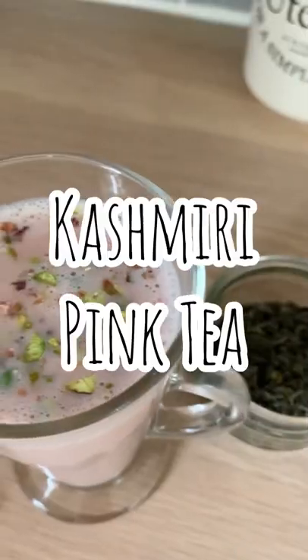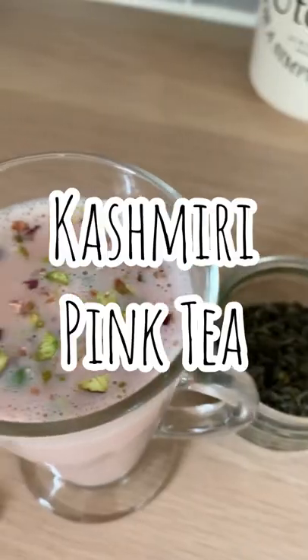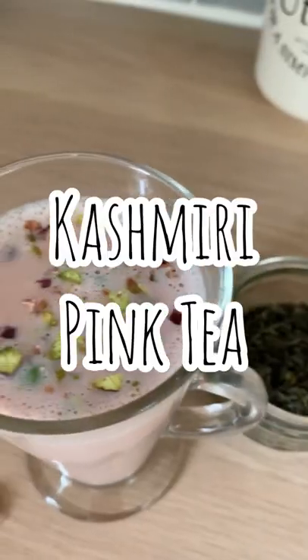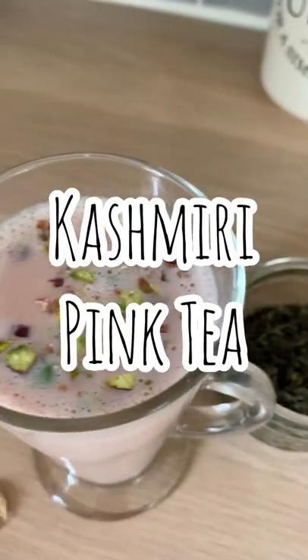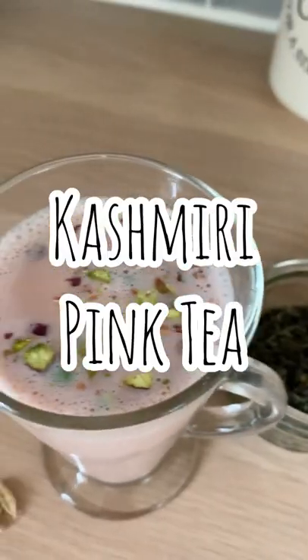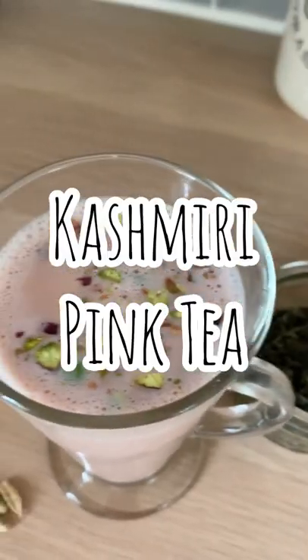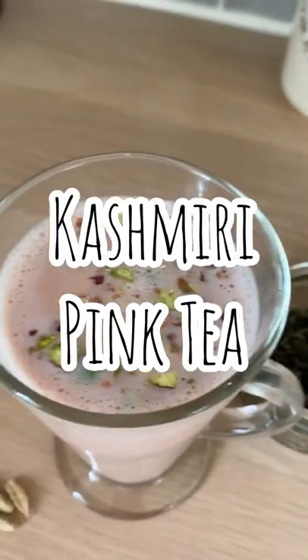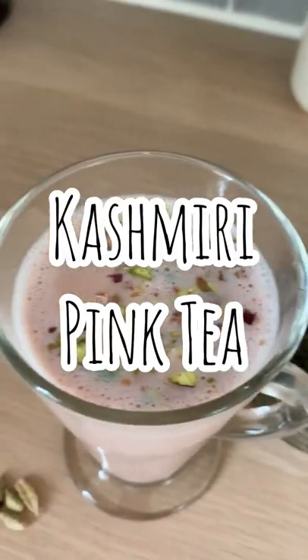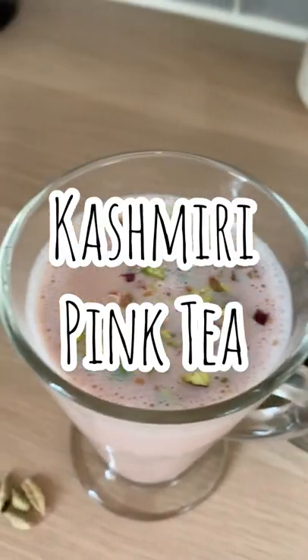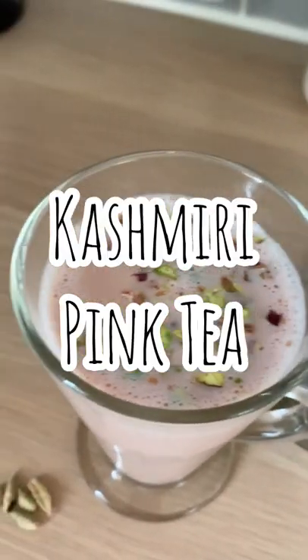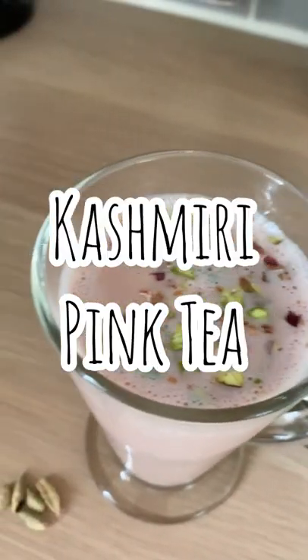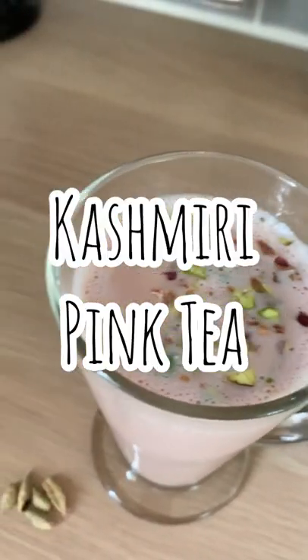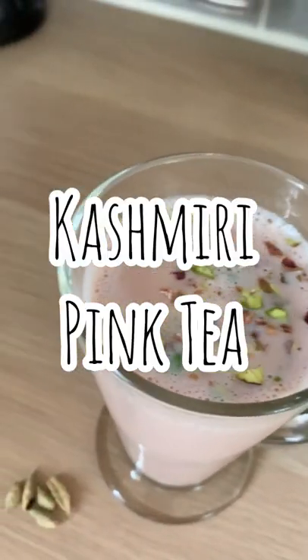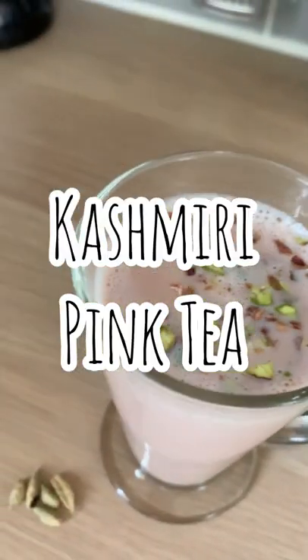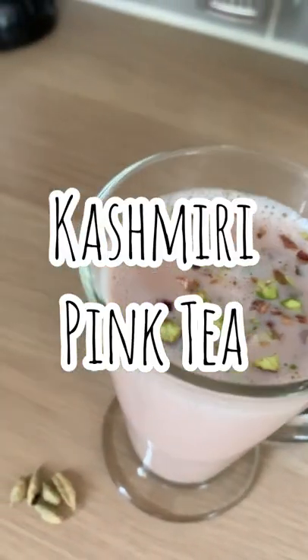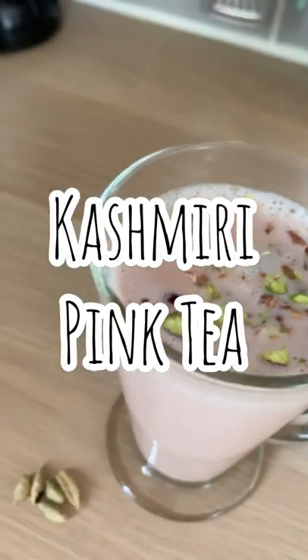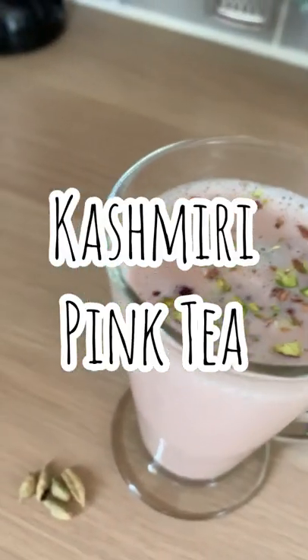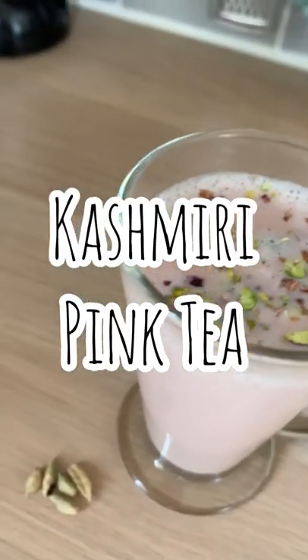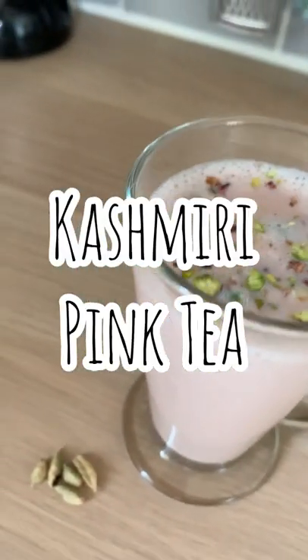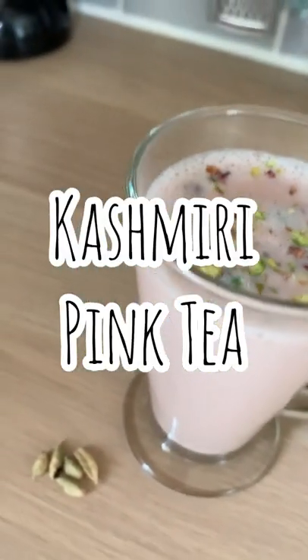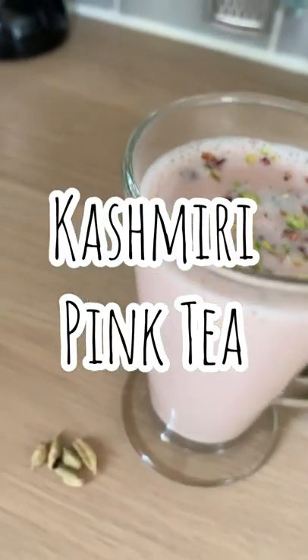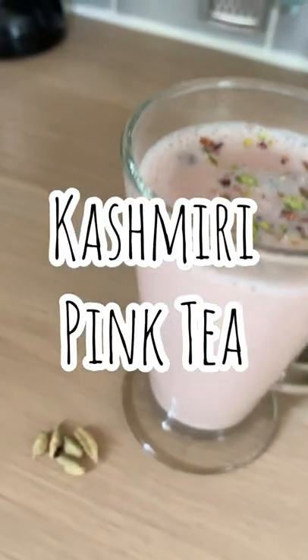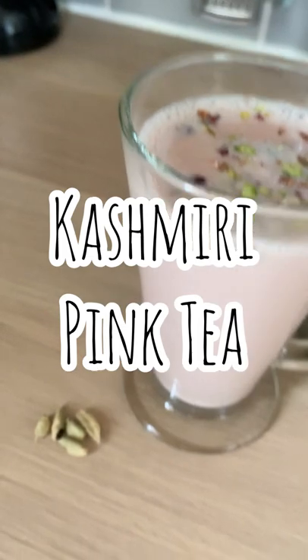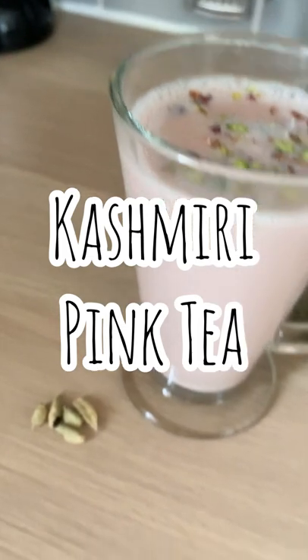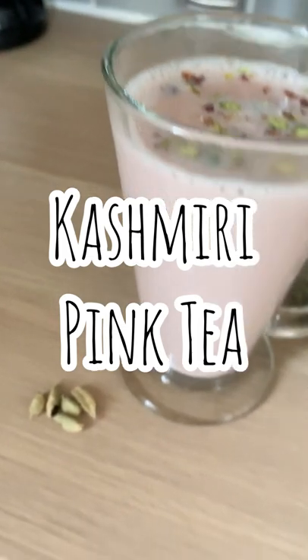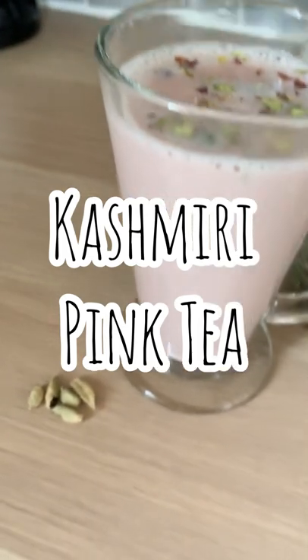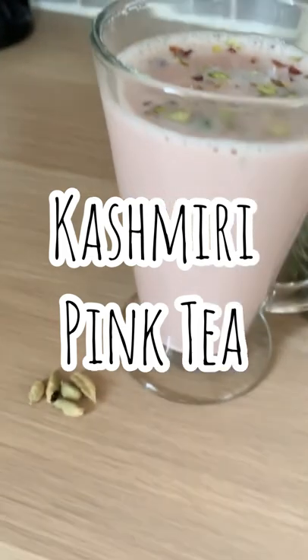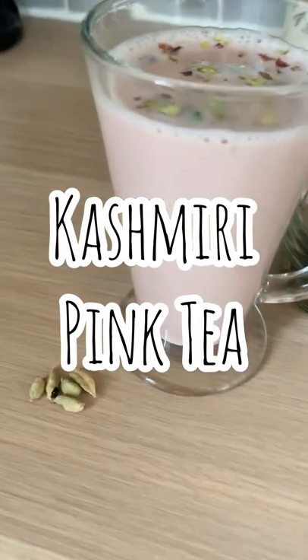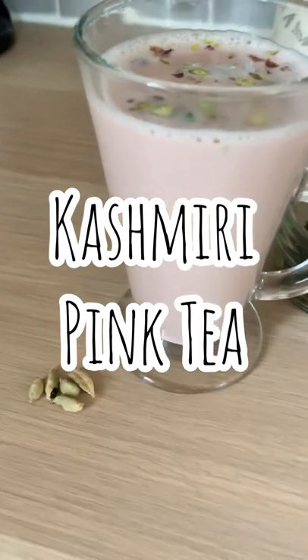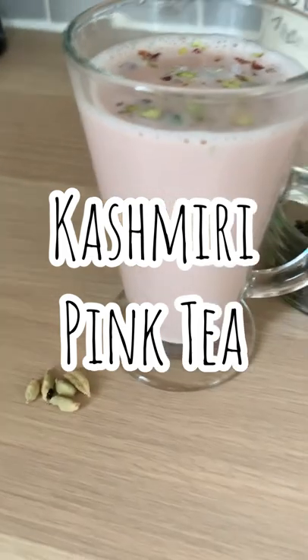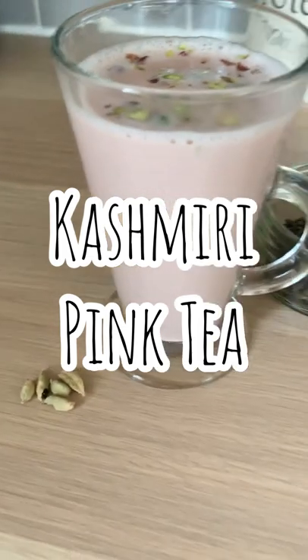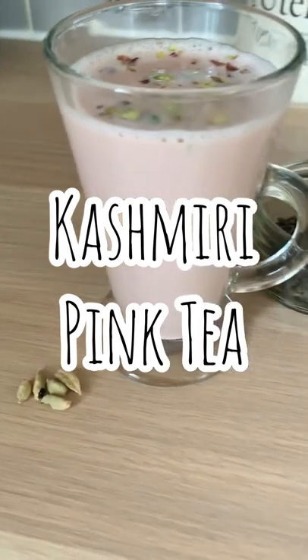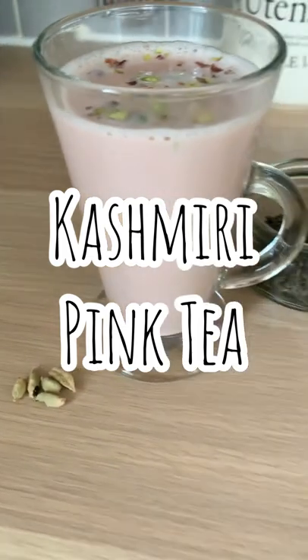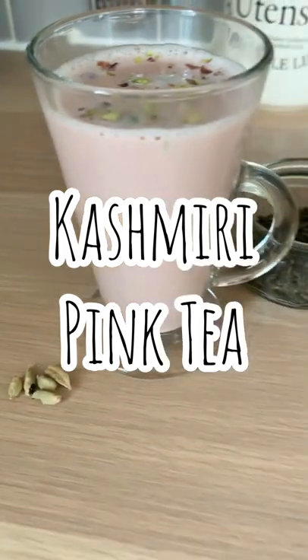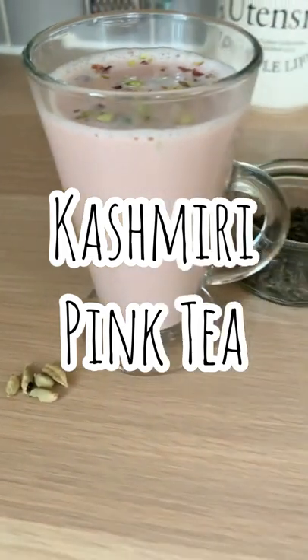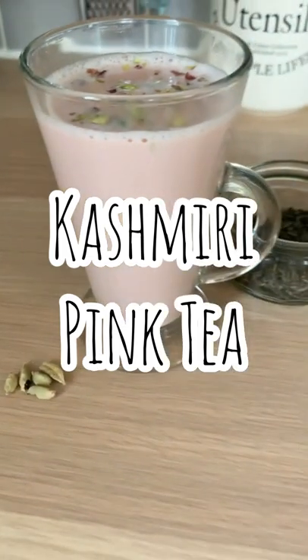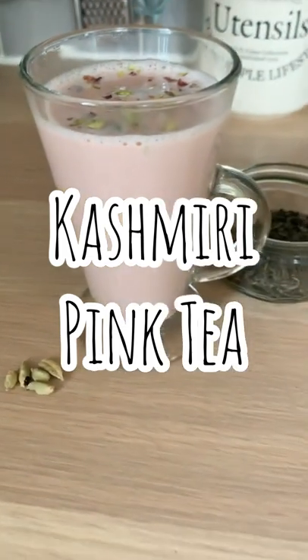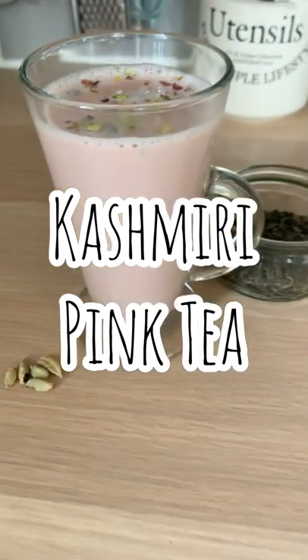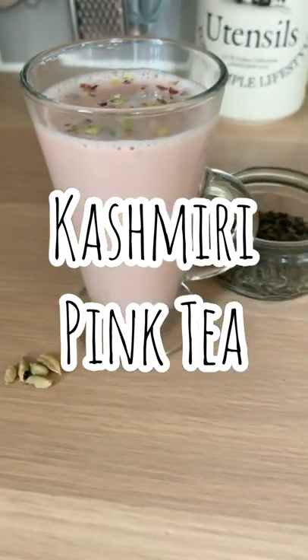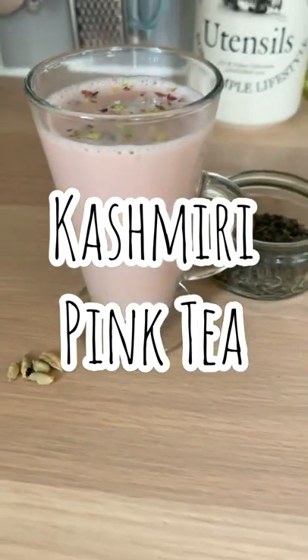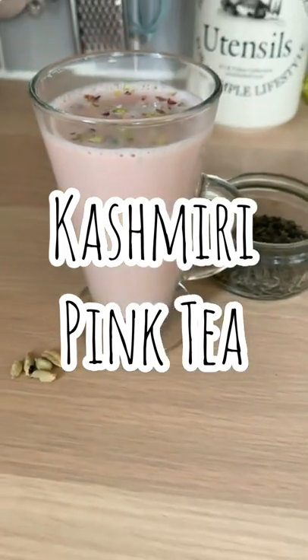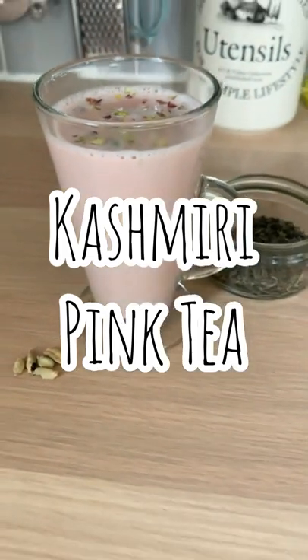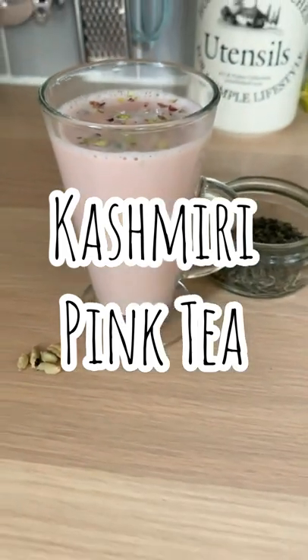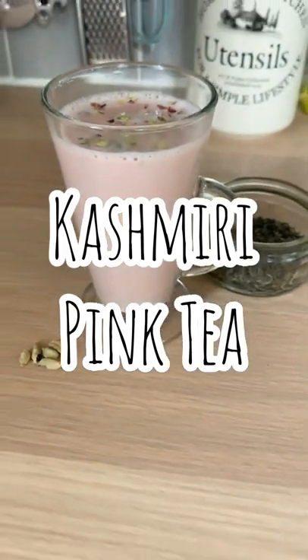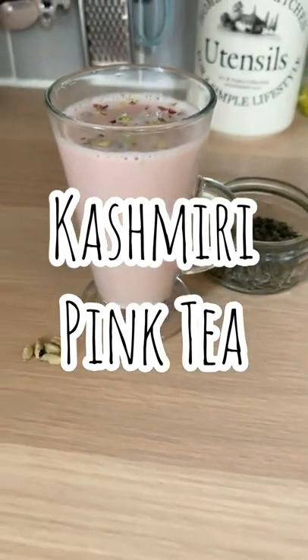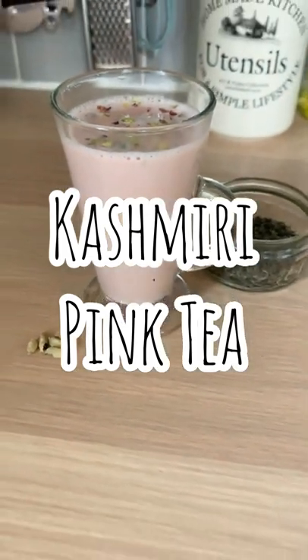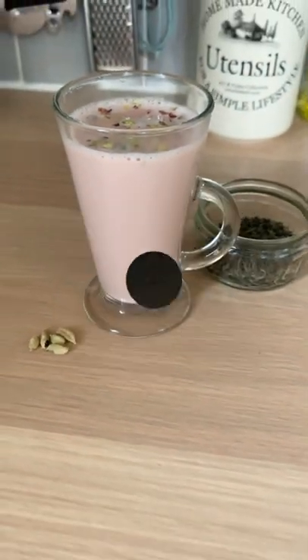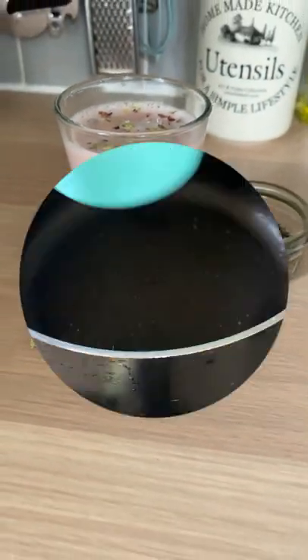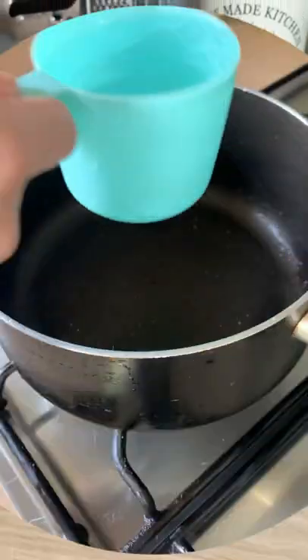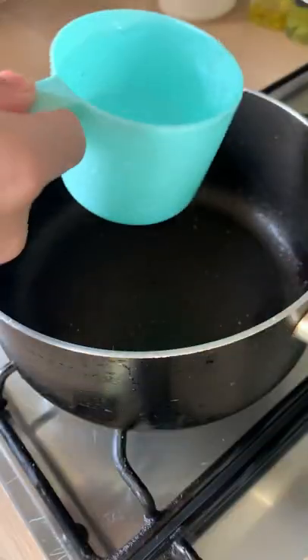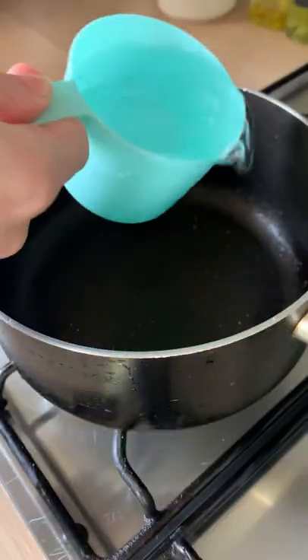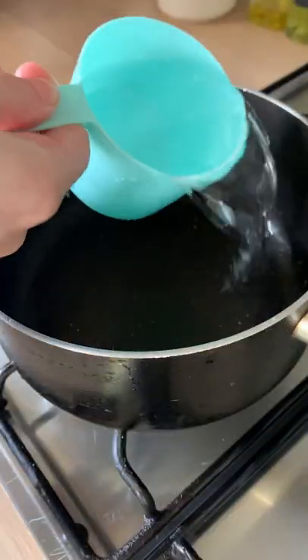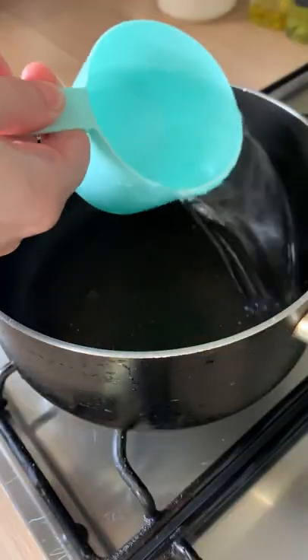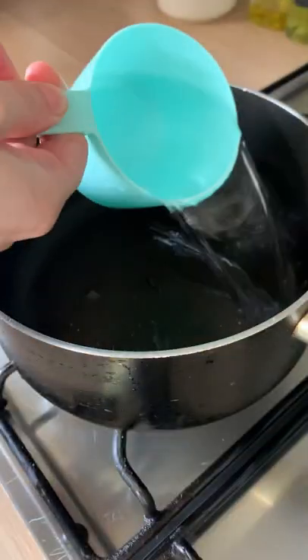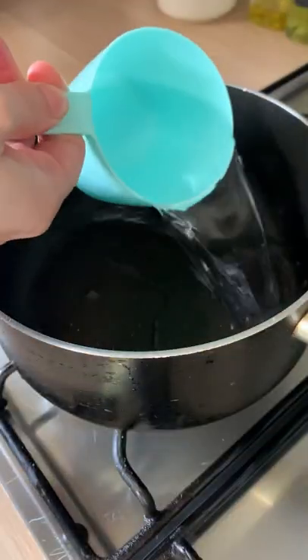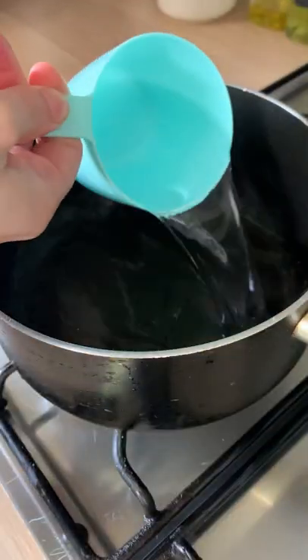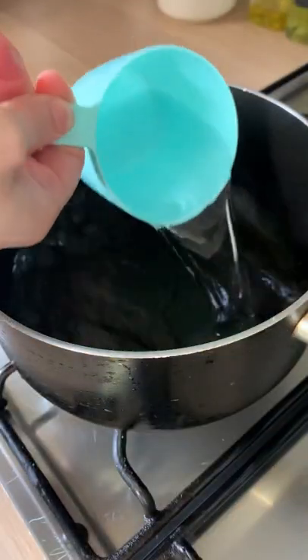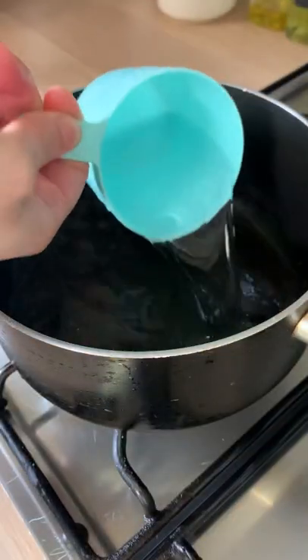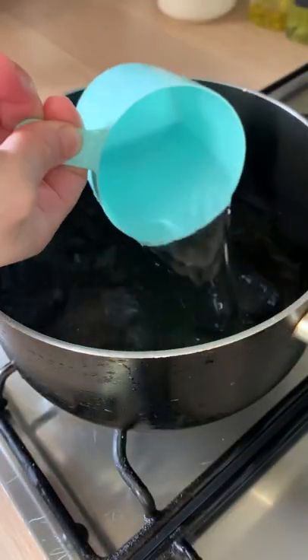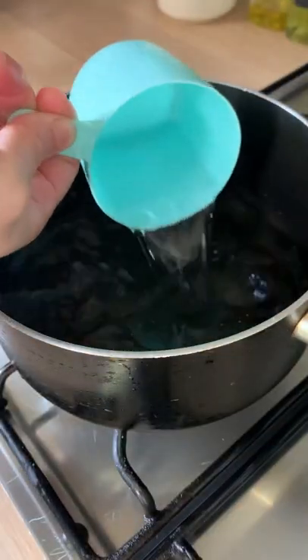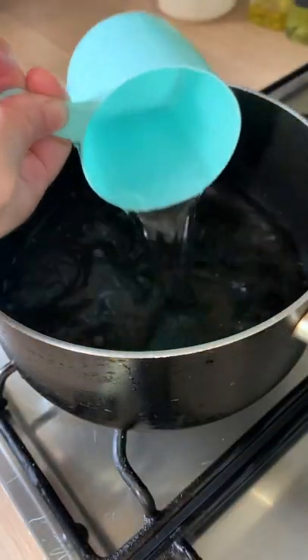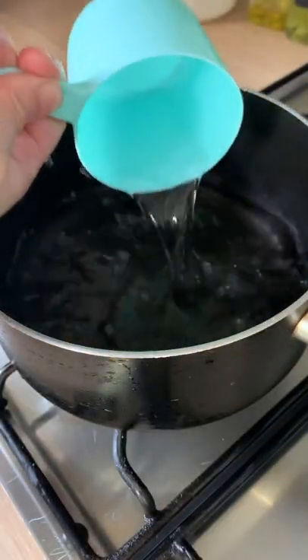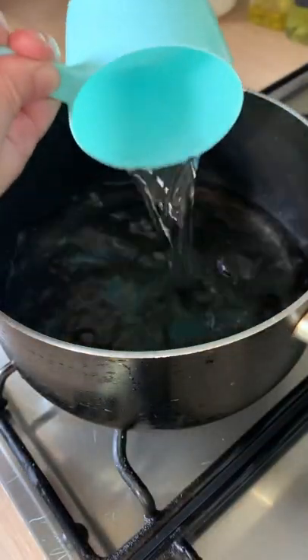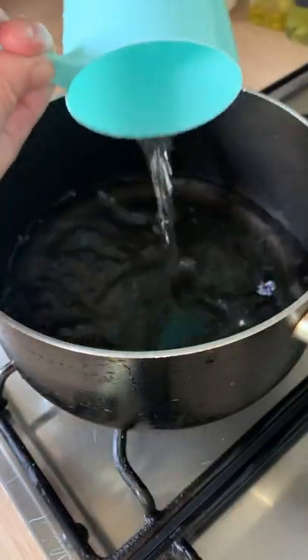We all know how that cup of tea hits after your iftari meal, and here's how to make Kashmiri pink tea to curb those cravings.